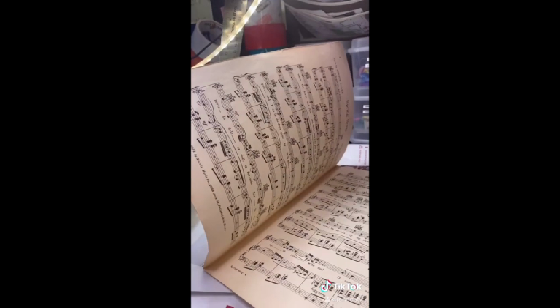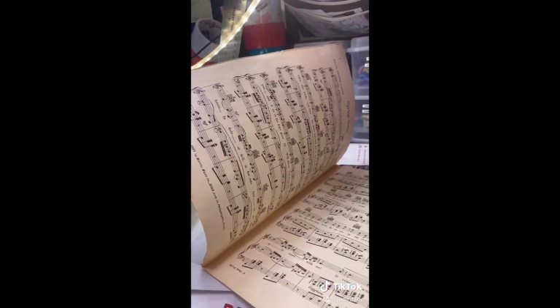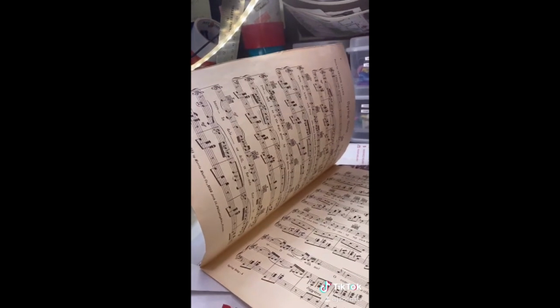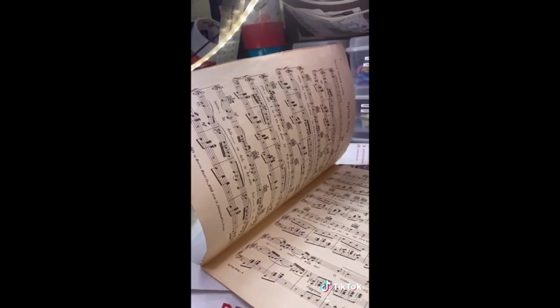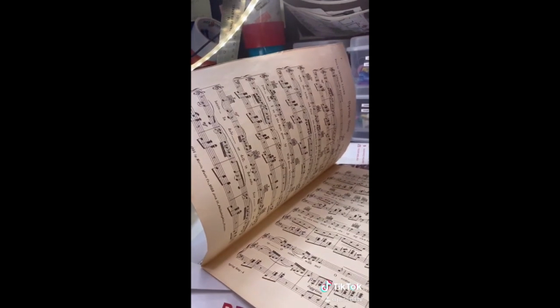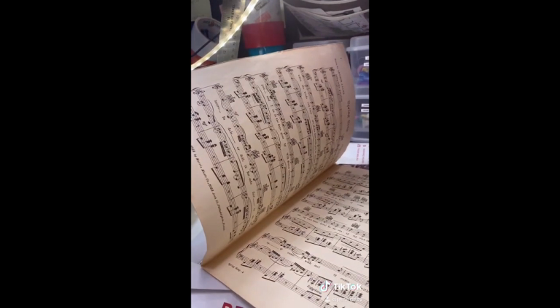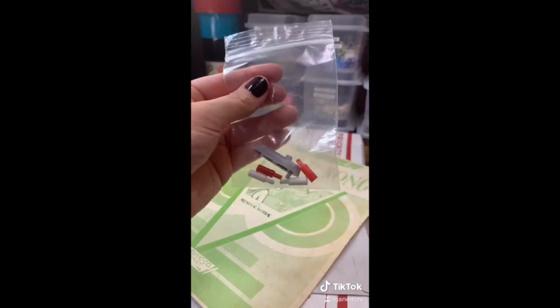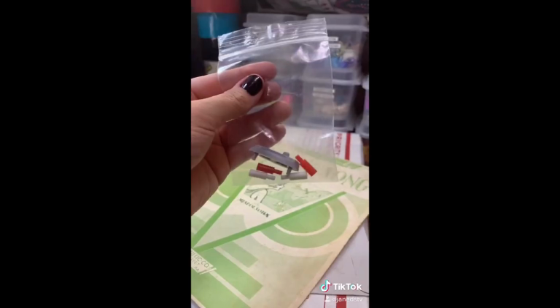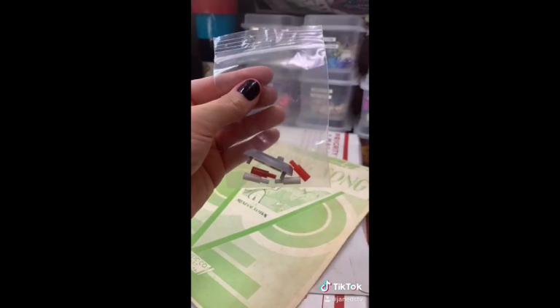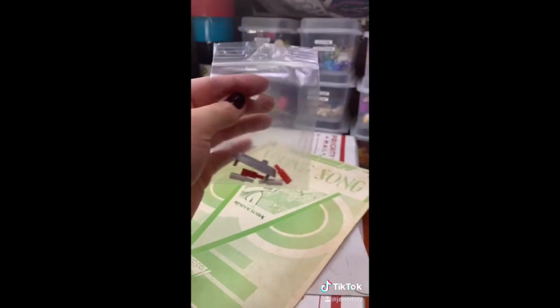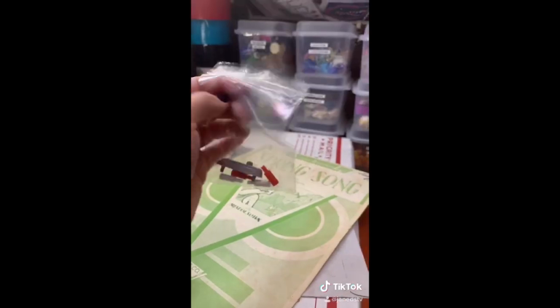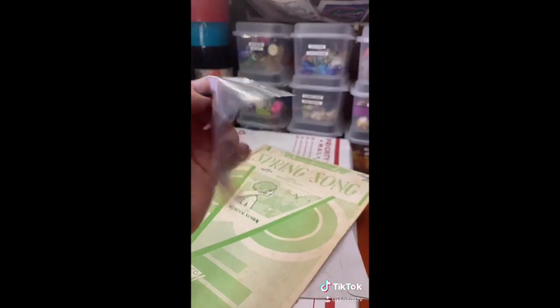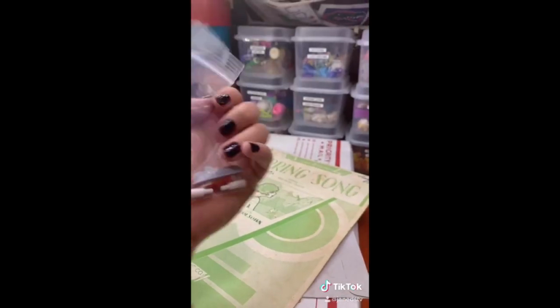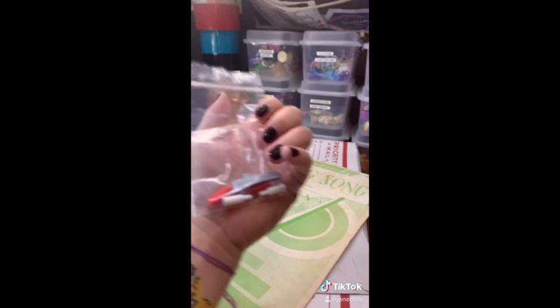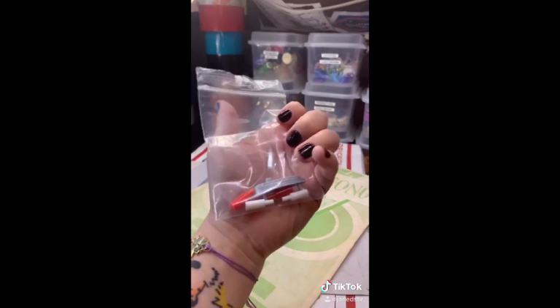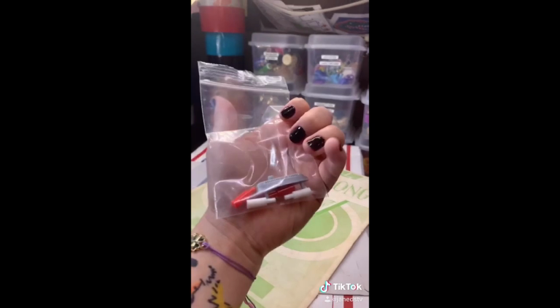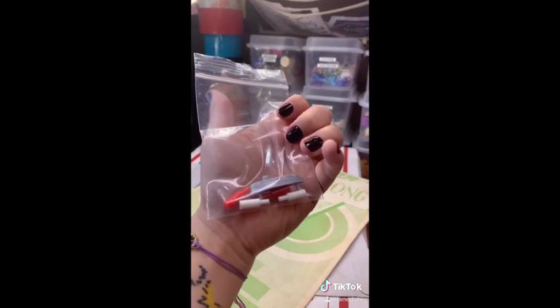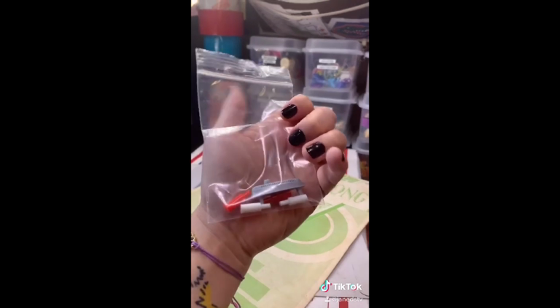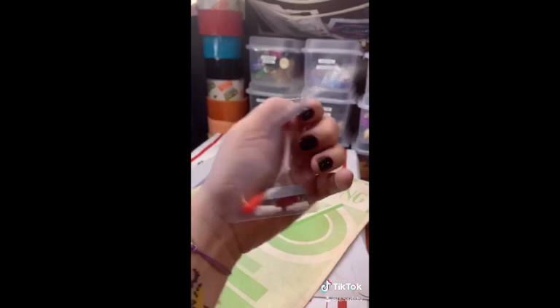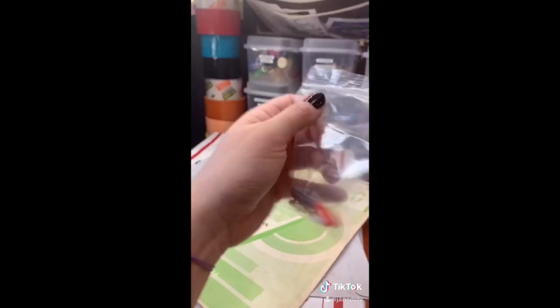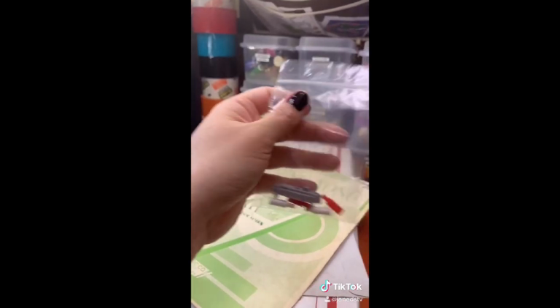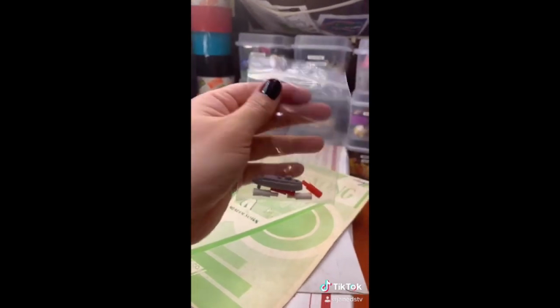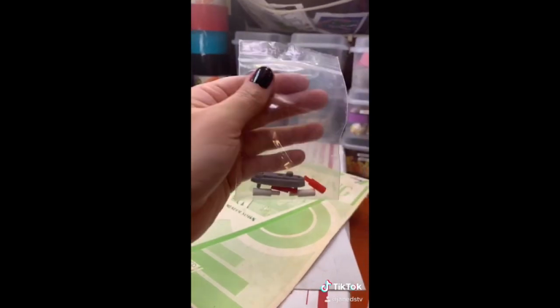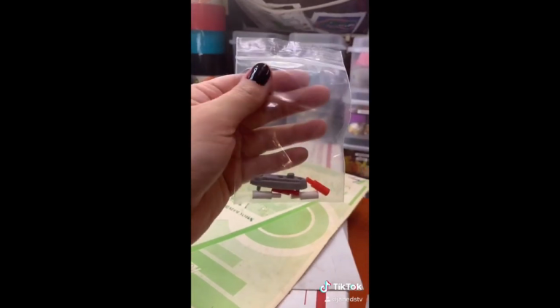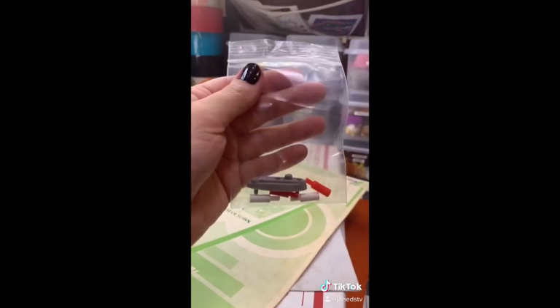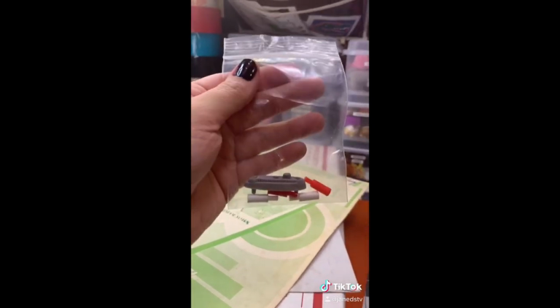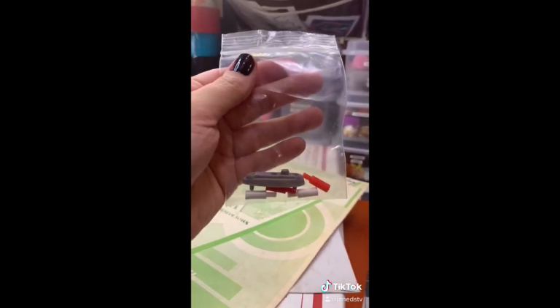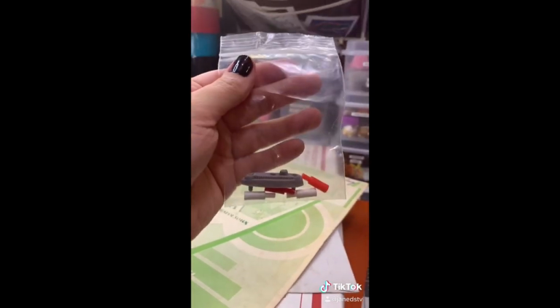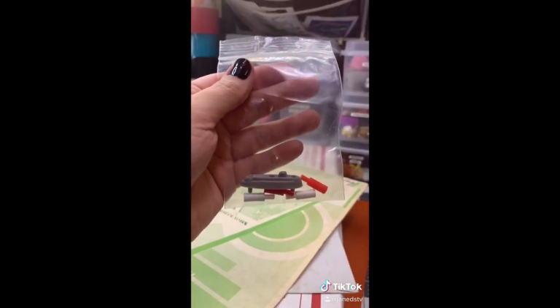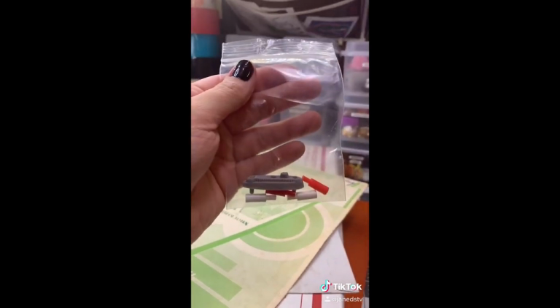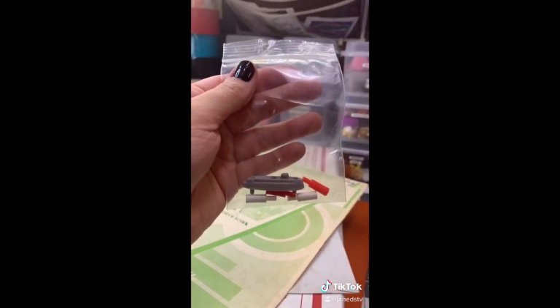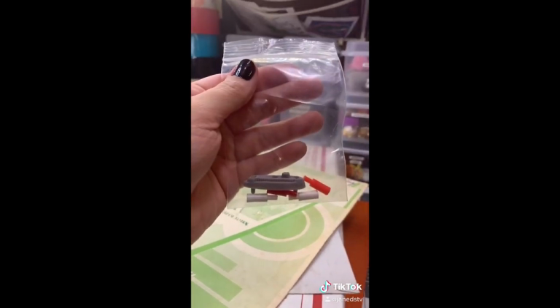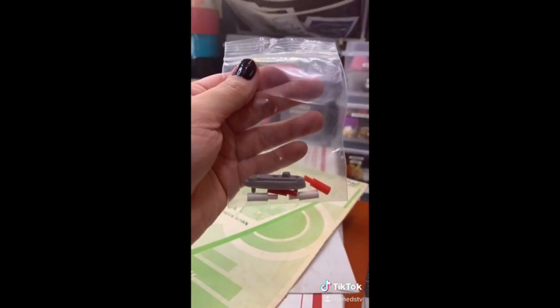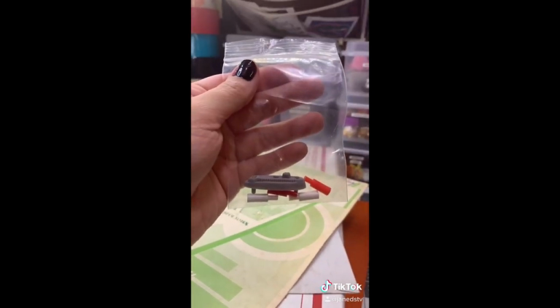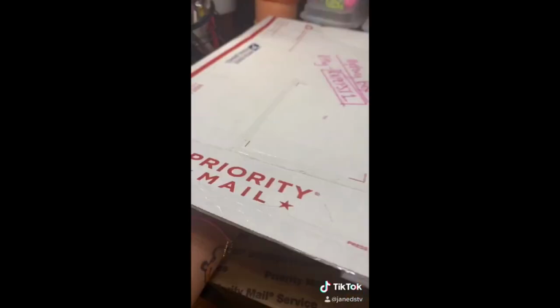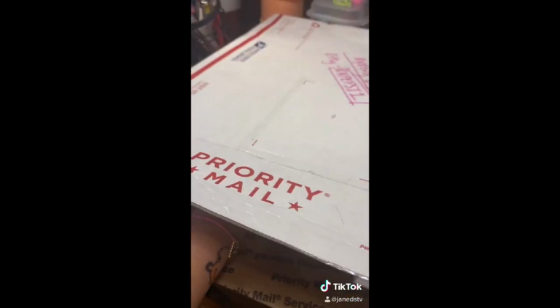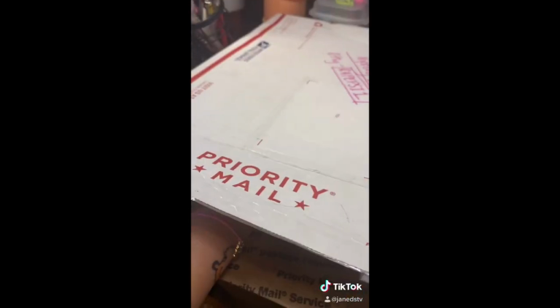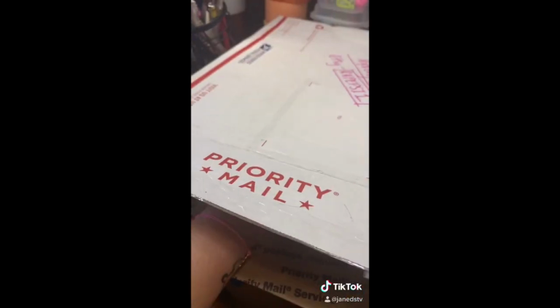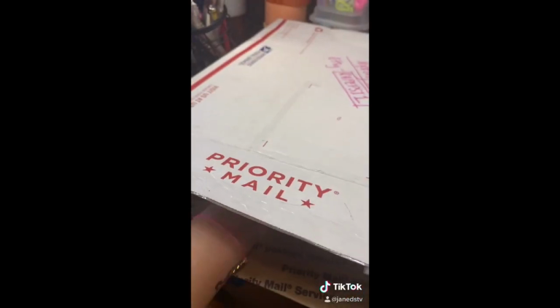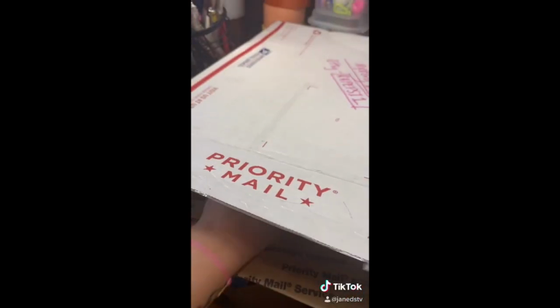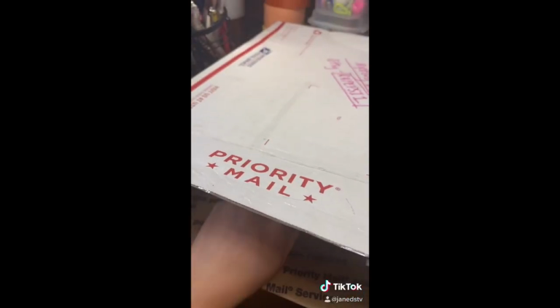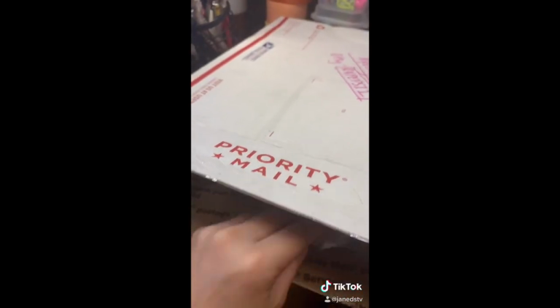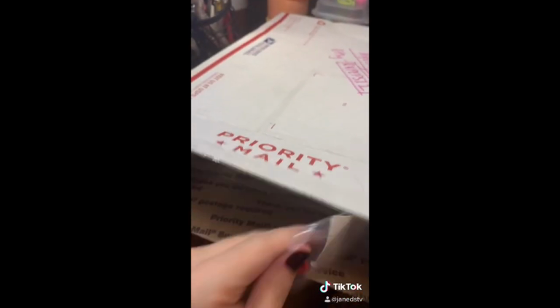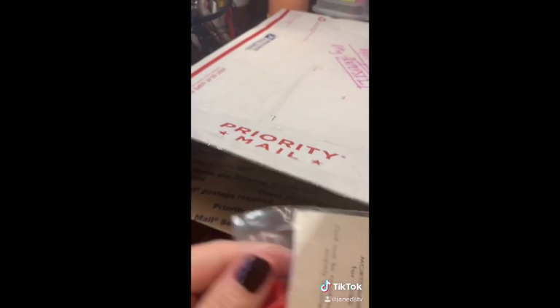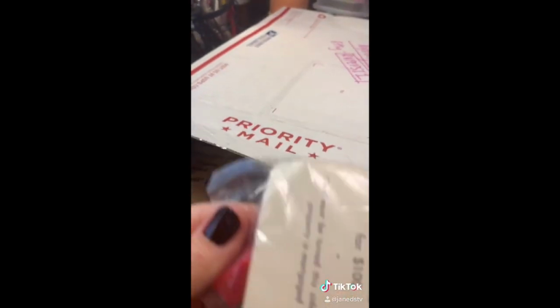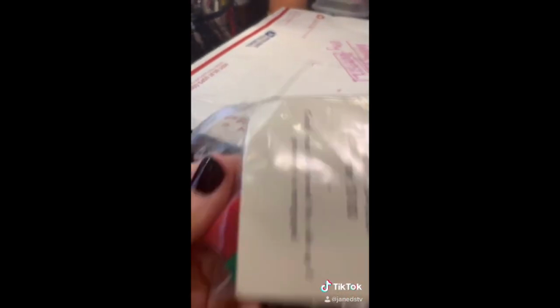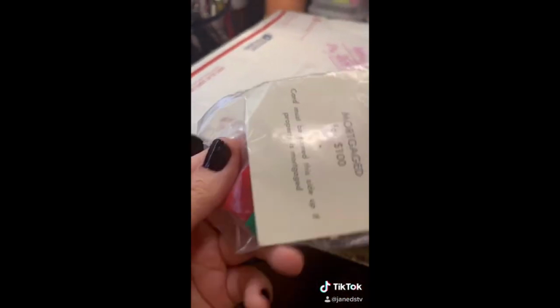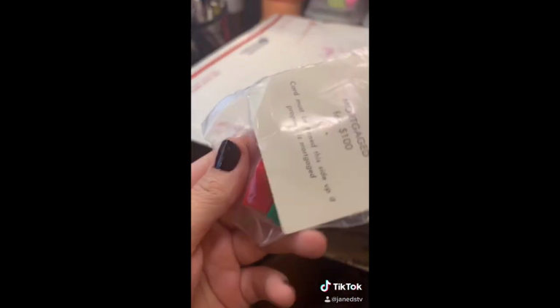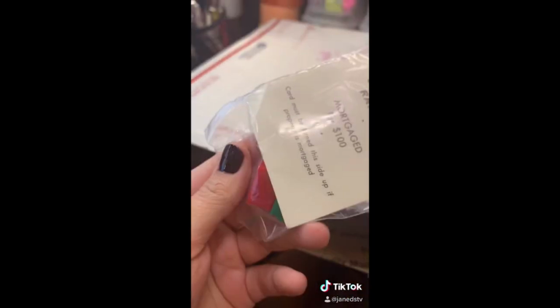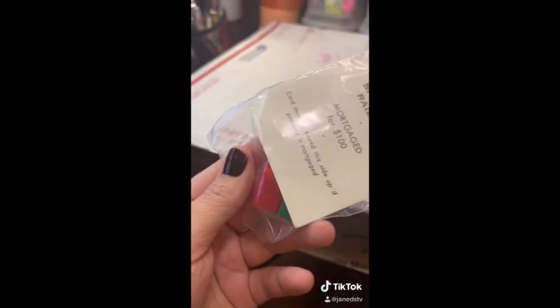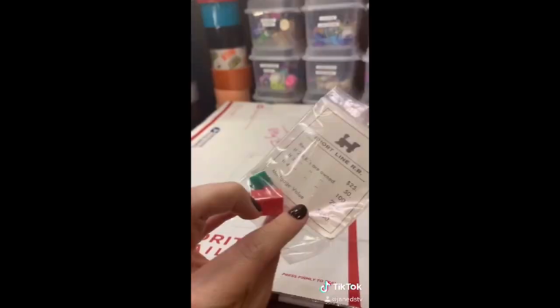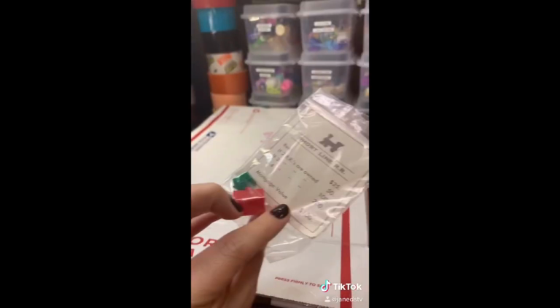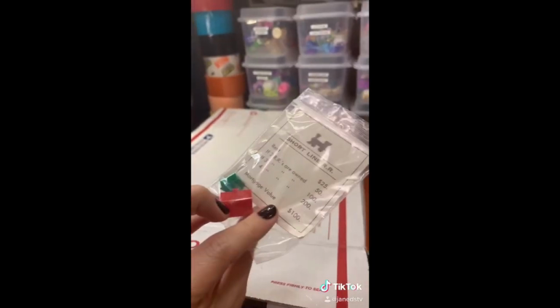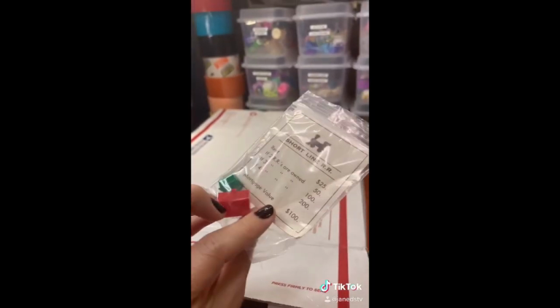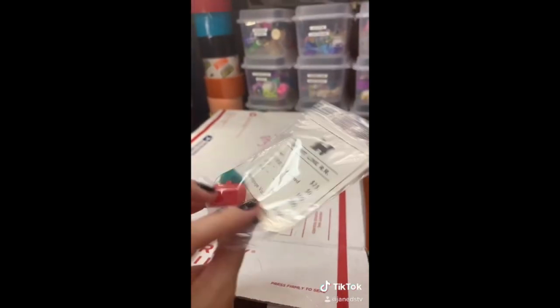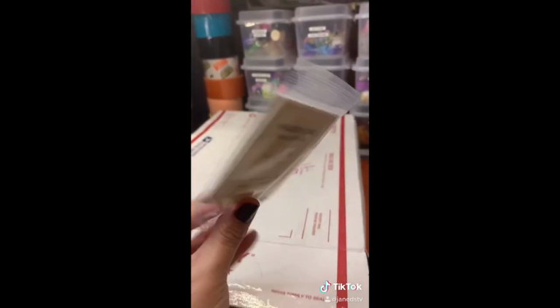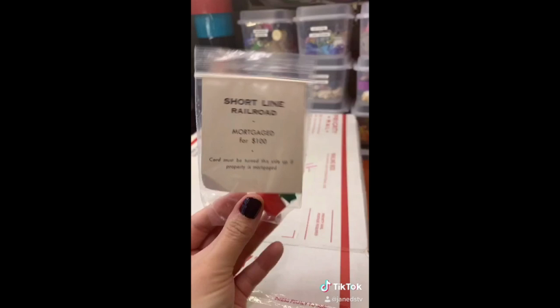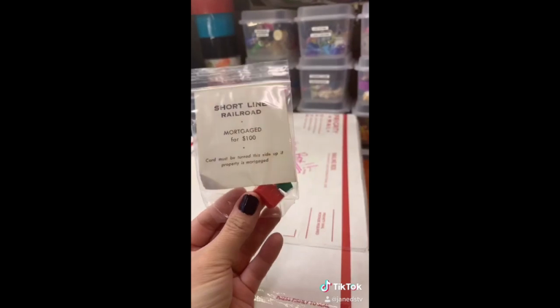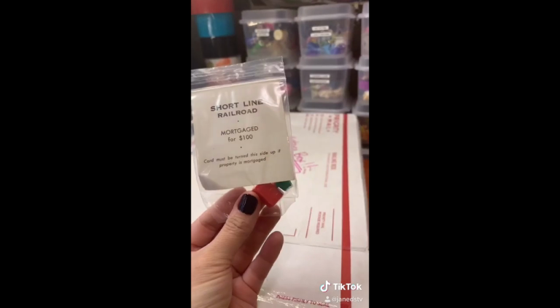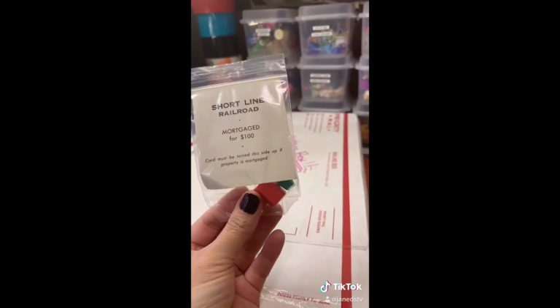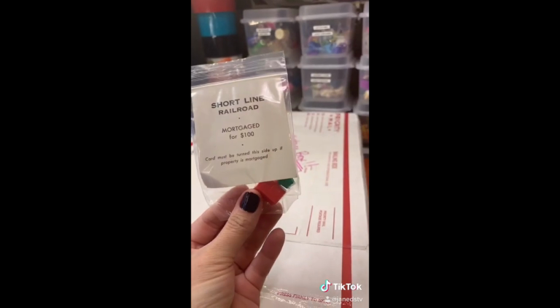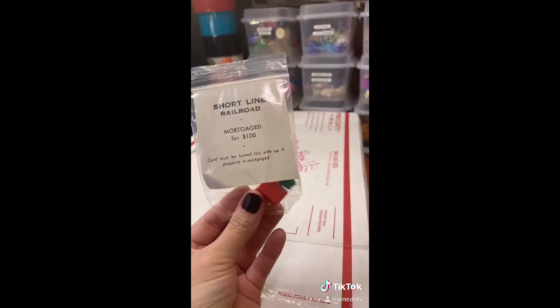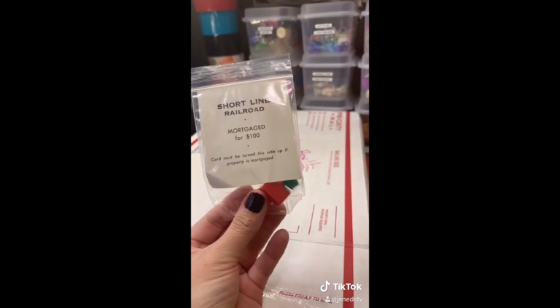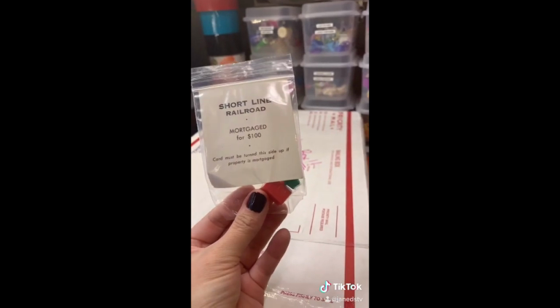Maybe I'll play it. And attached to the envelope were these Battleship pieces. We also got some Monopoly game pieces.